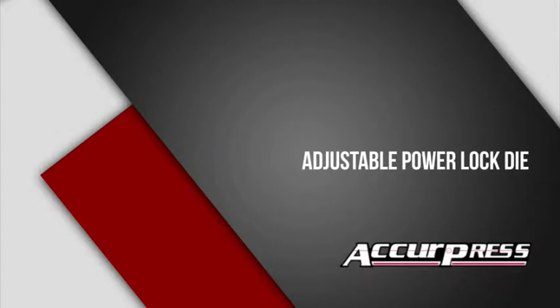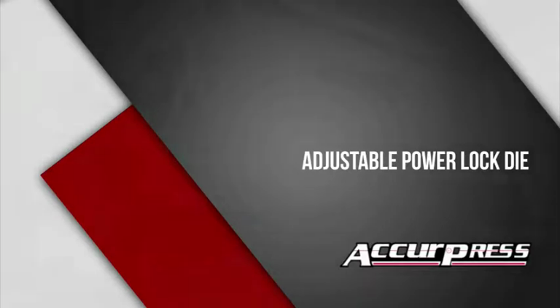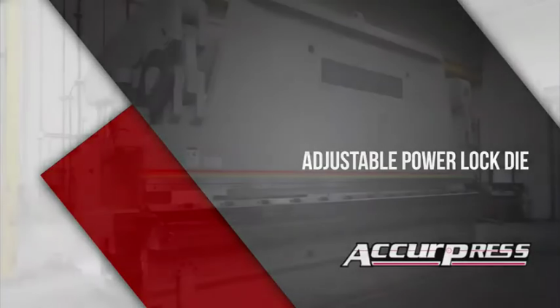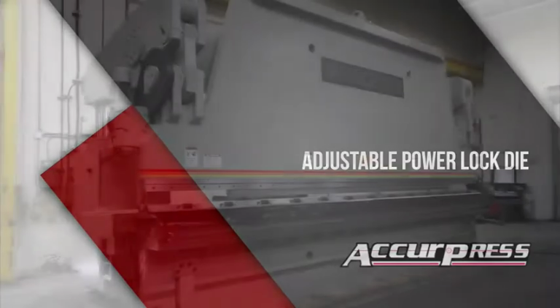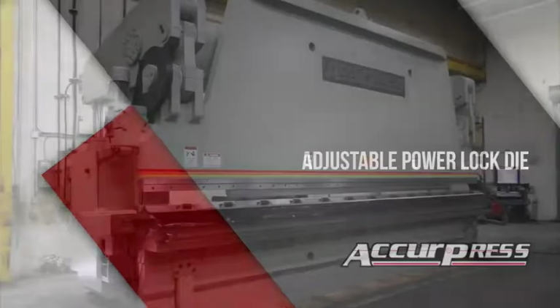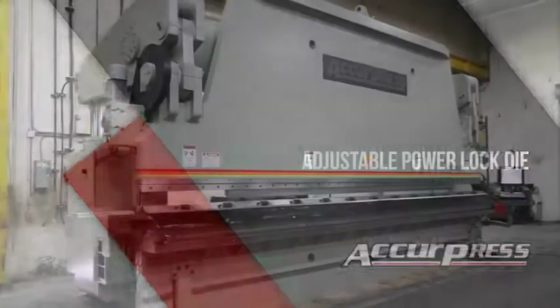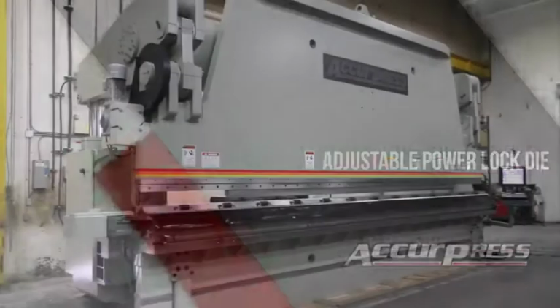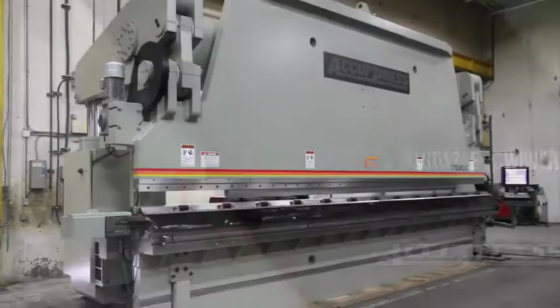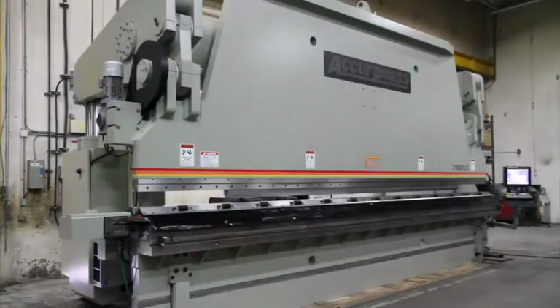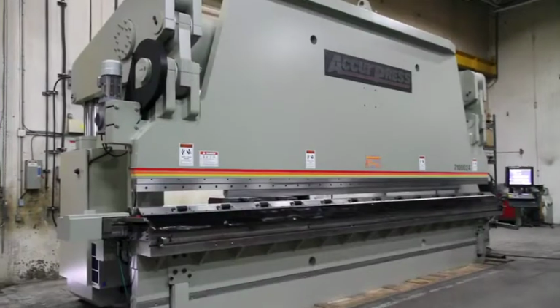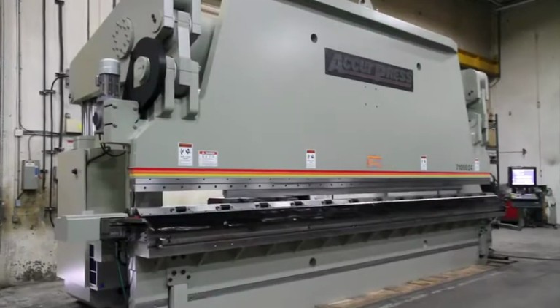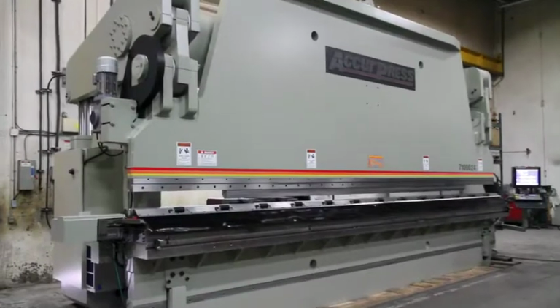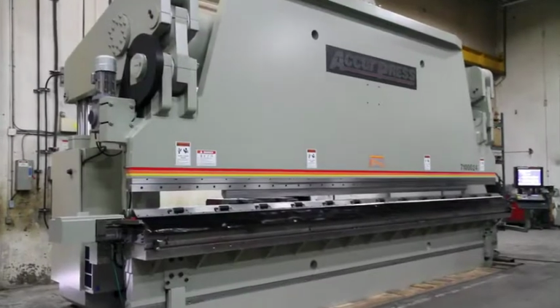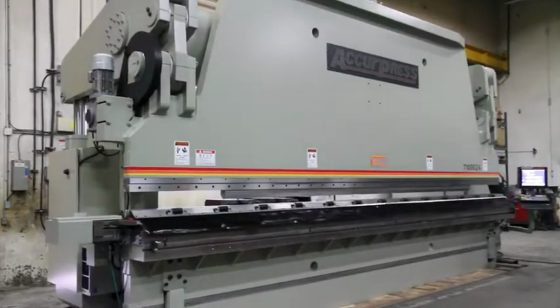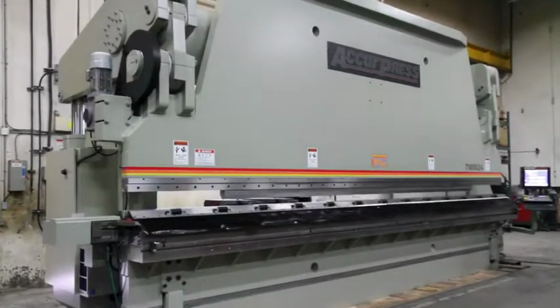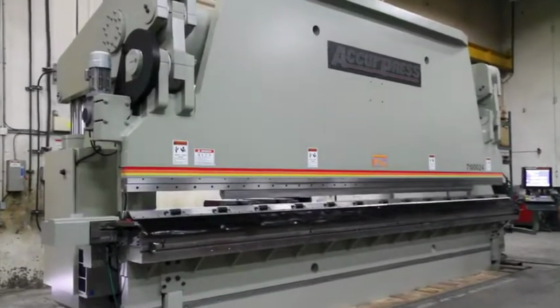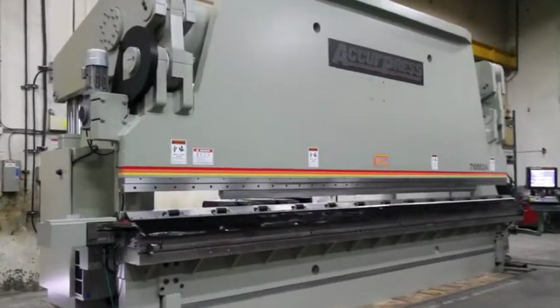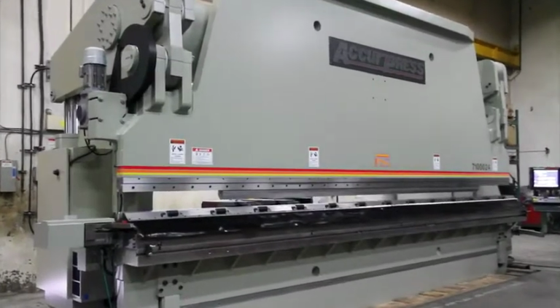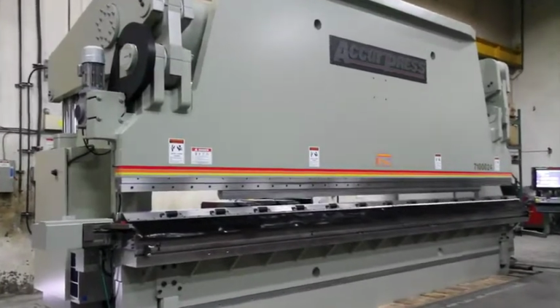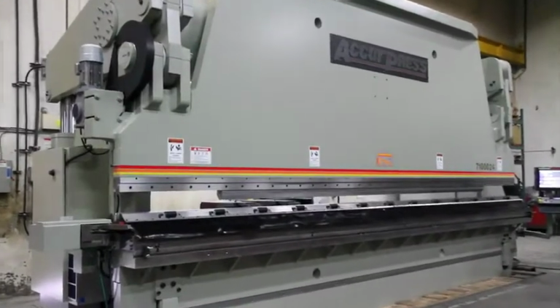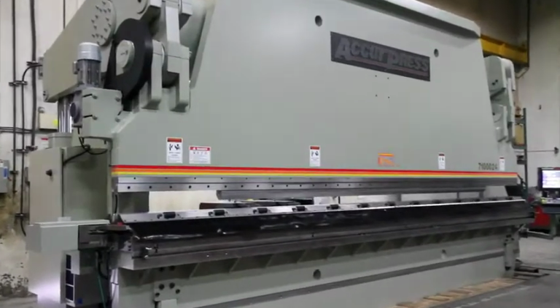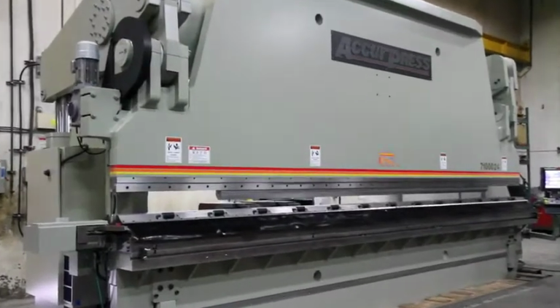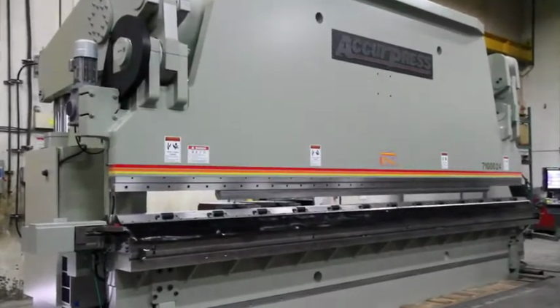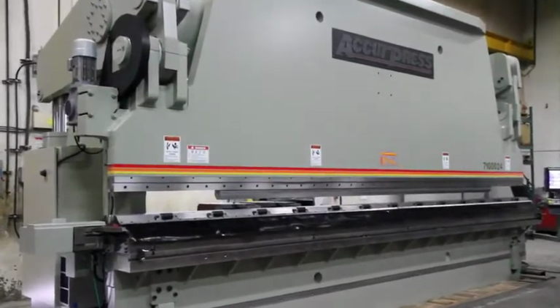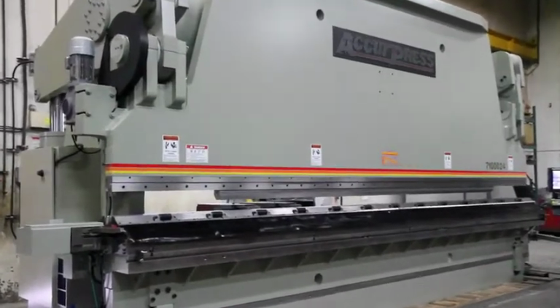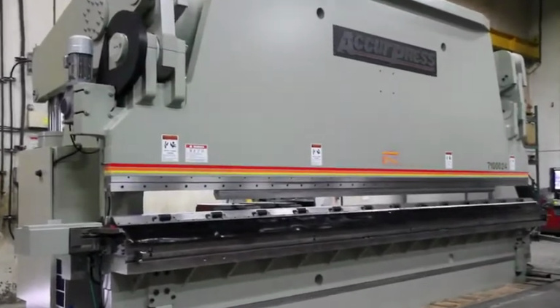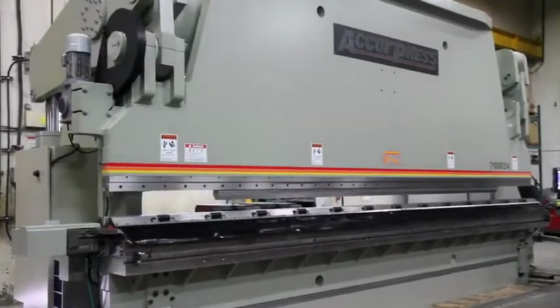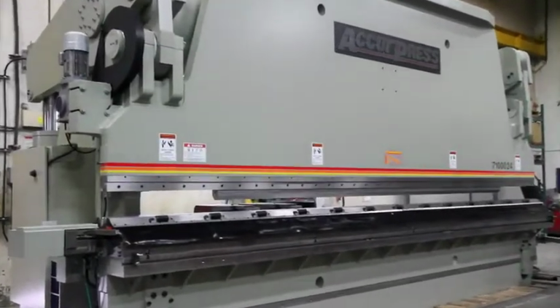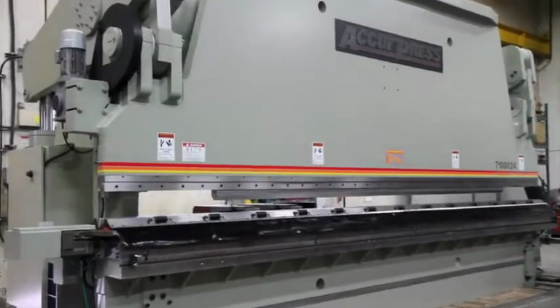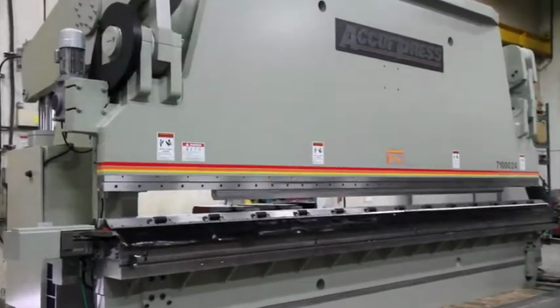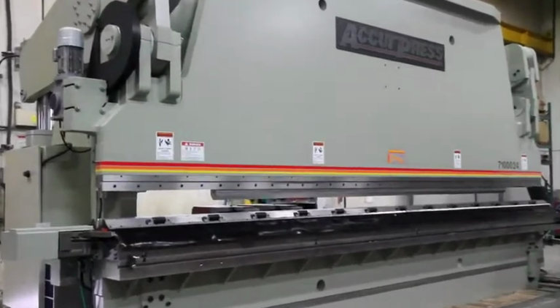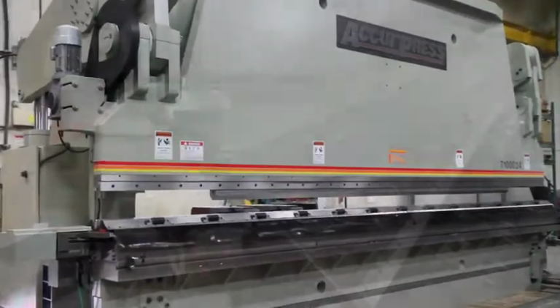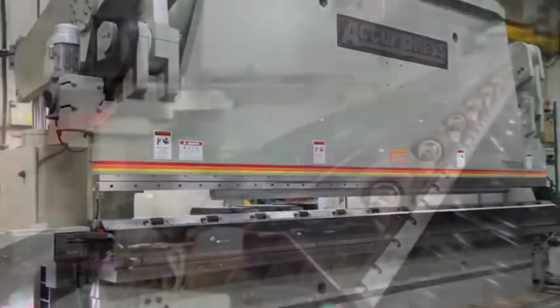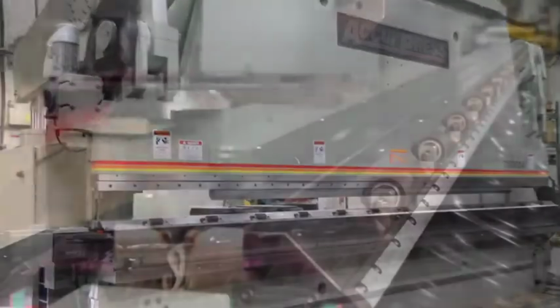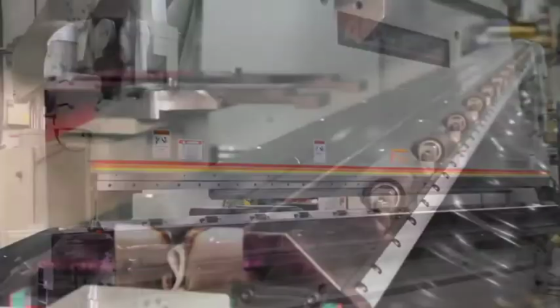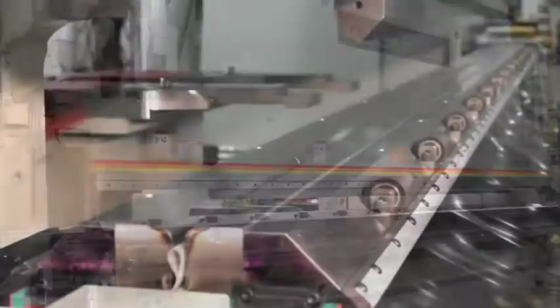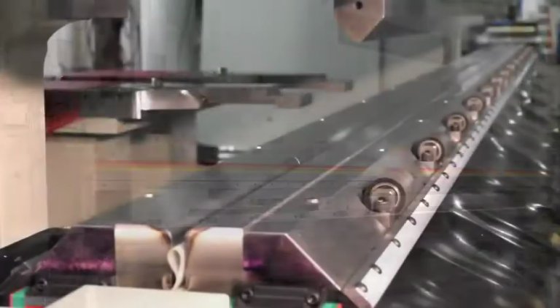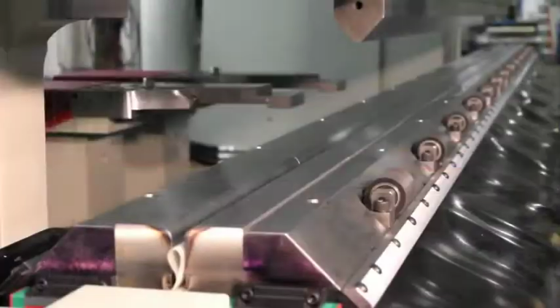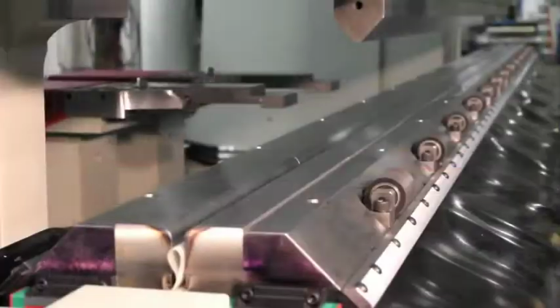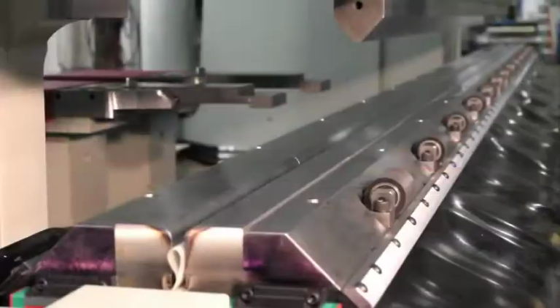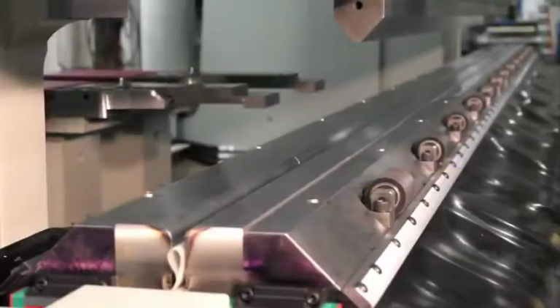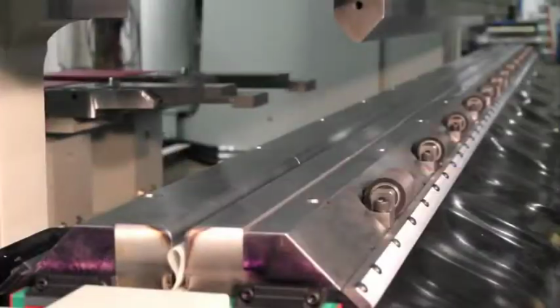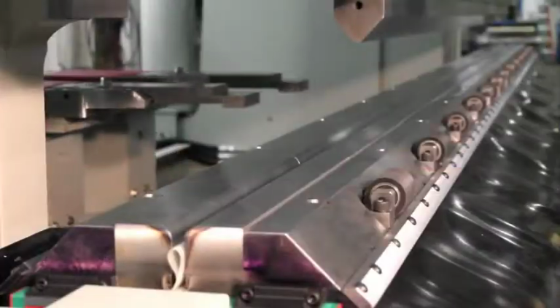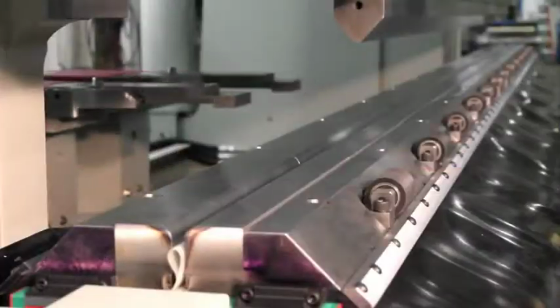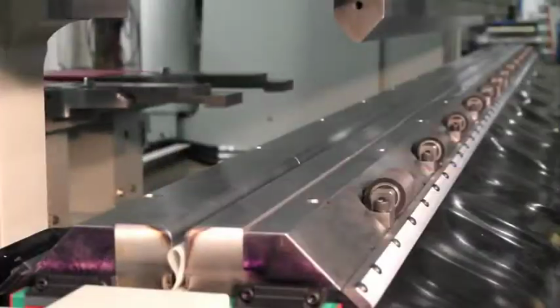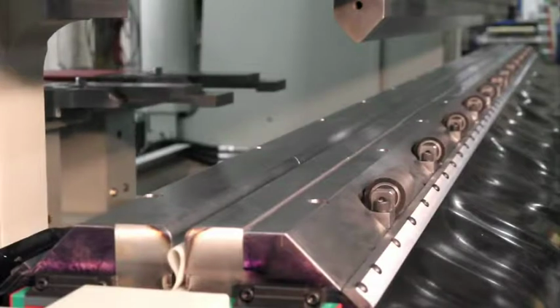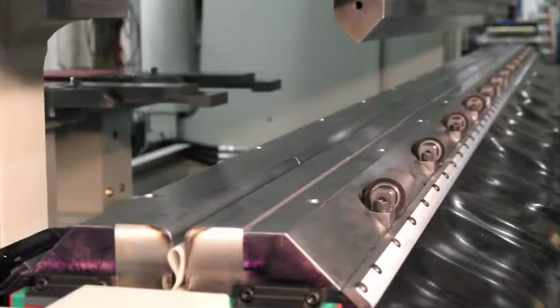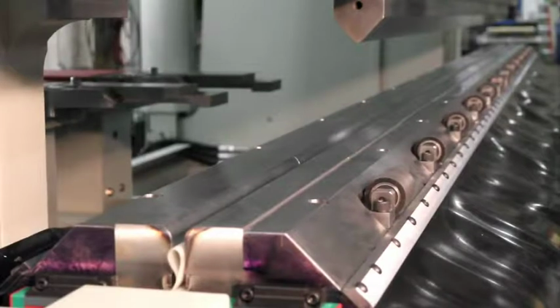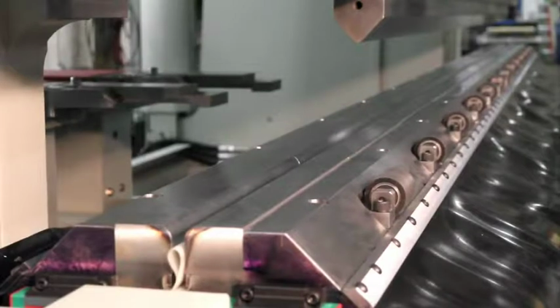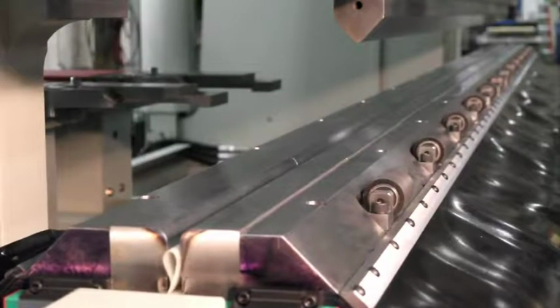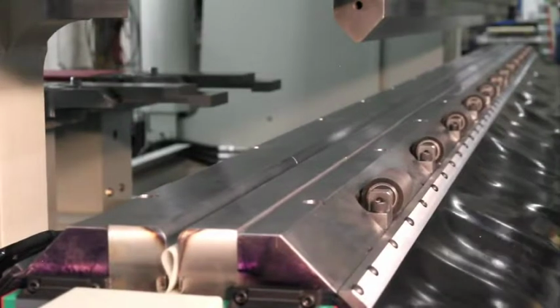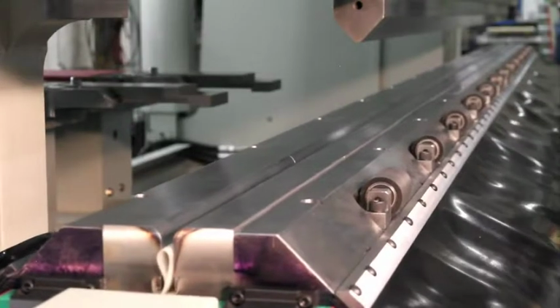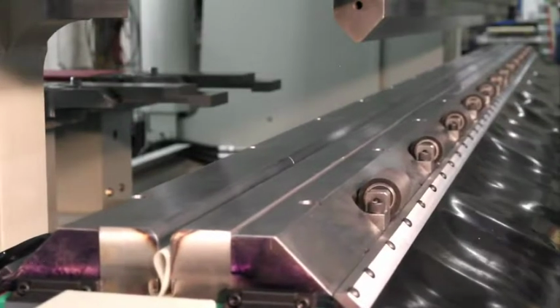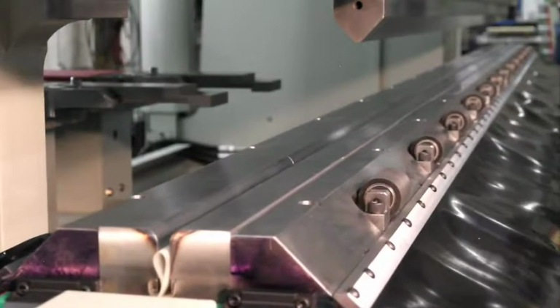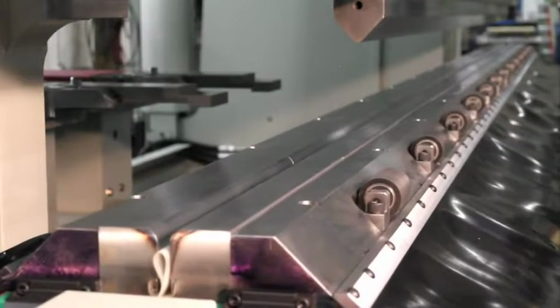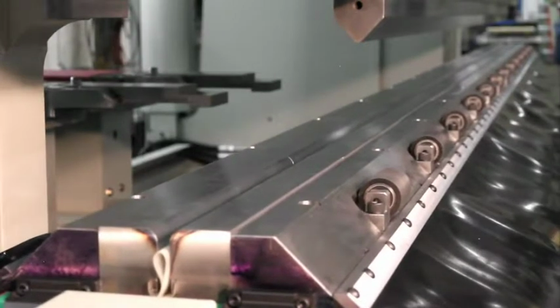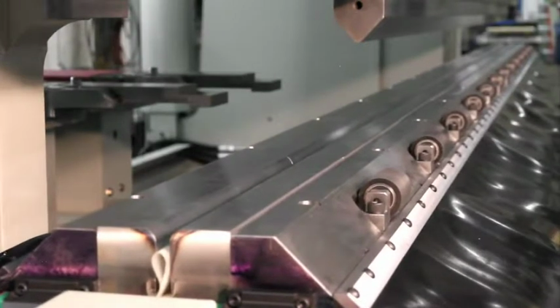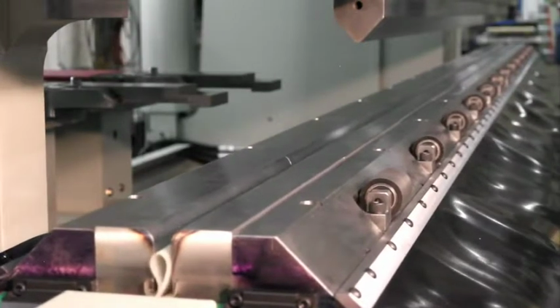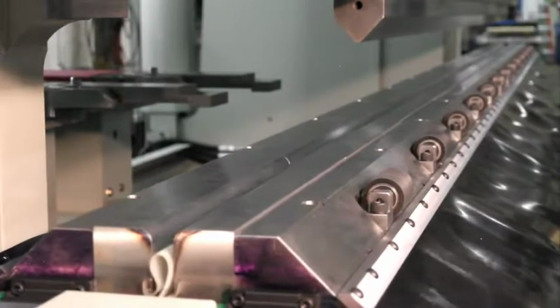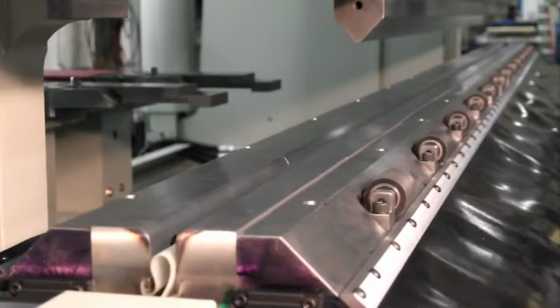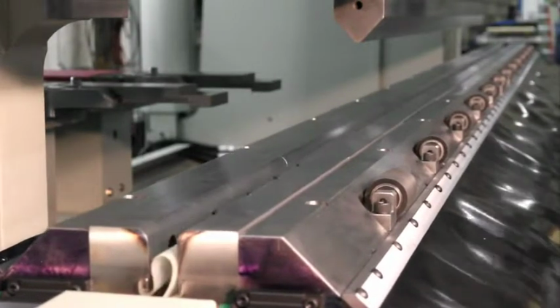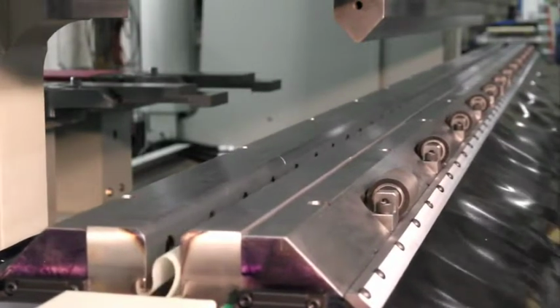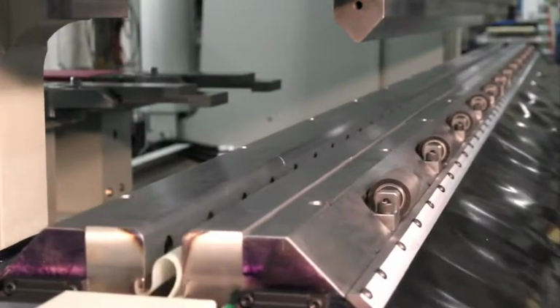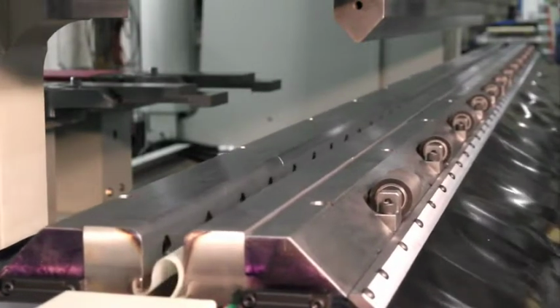Accupress is known for its tough and versatile high tonnage machines and lives up to its reputation again with the adjustable power lock die.